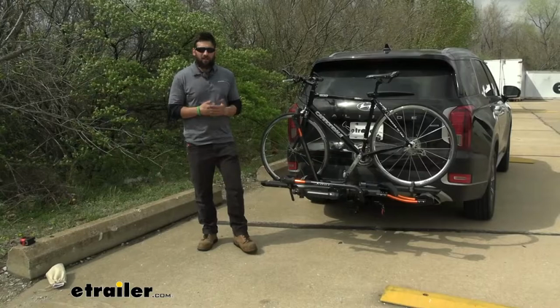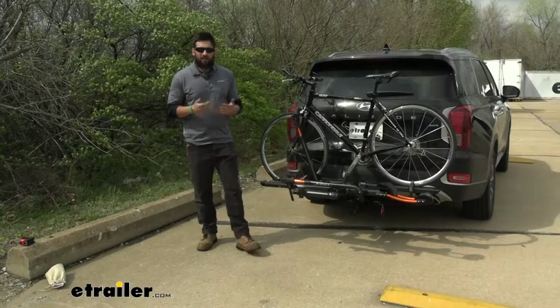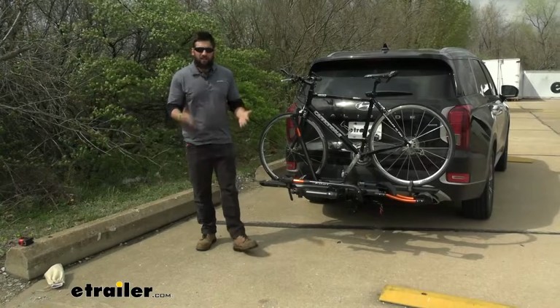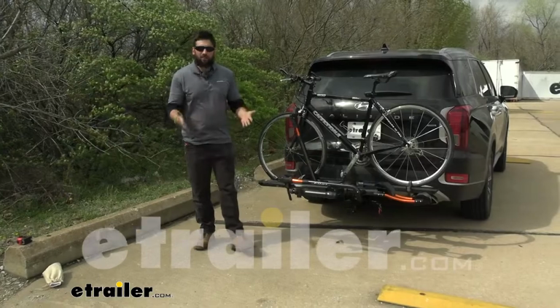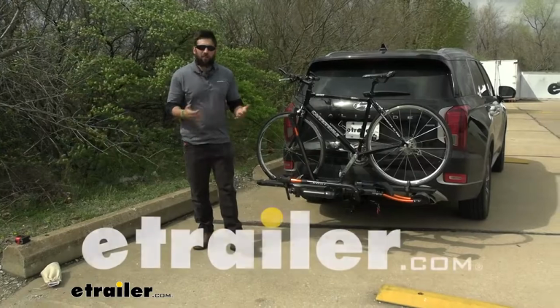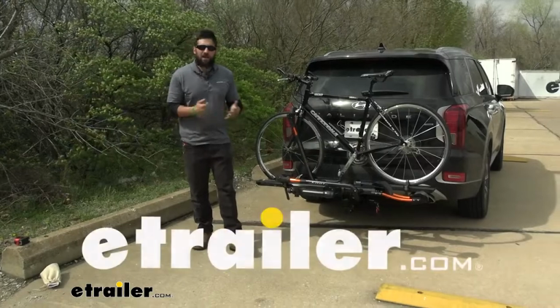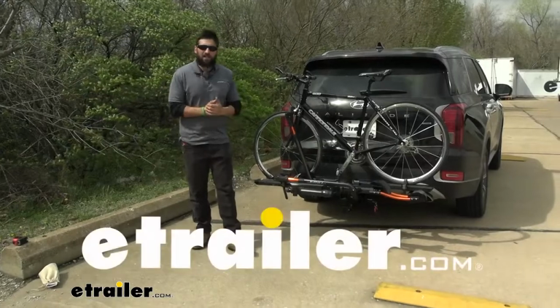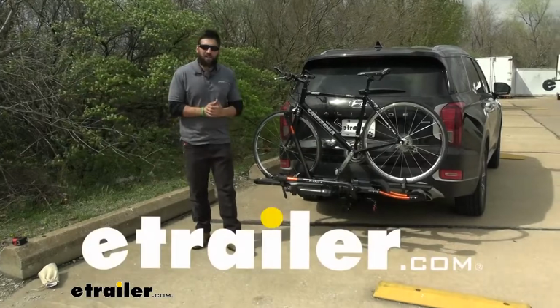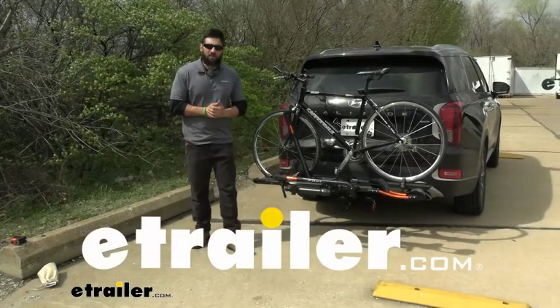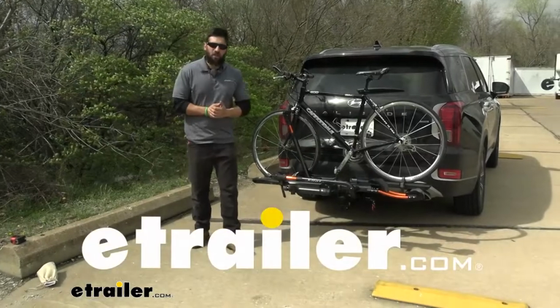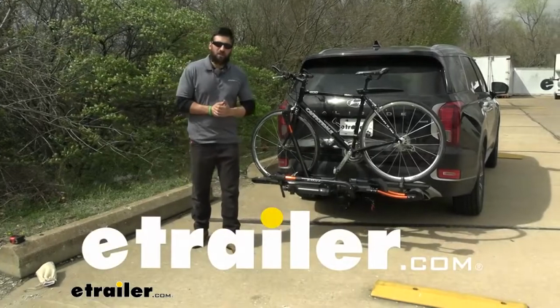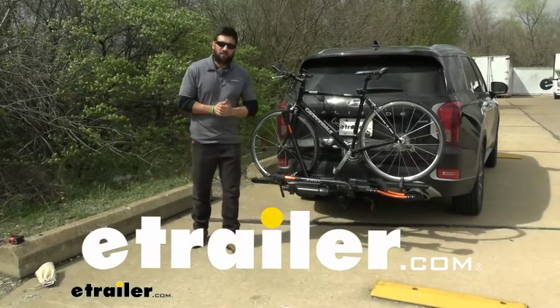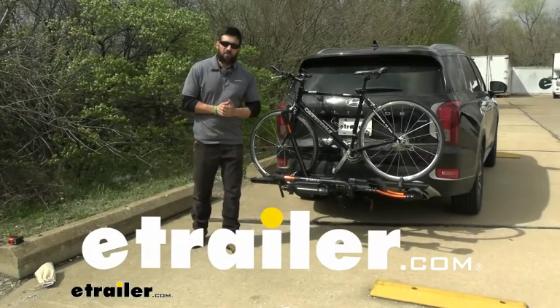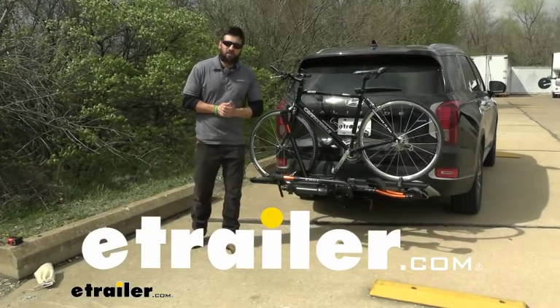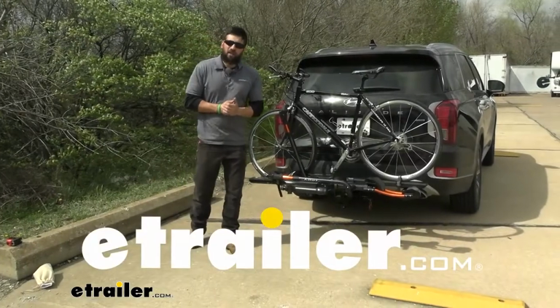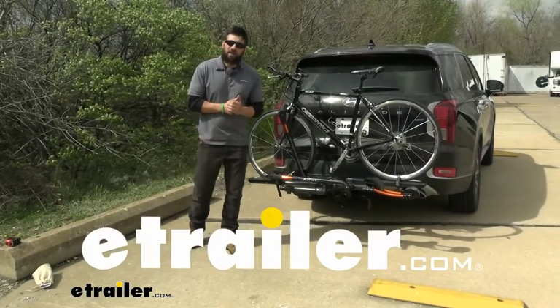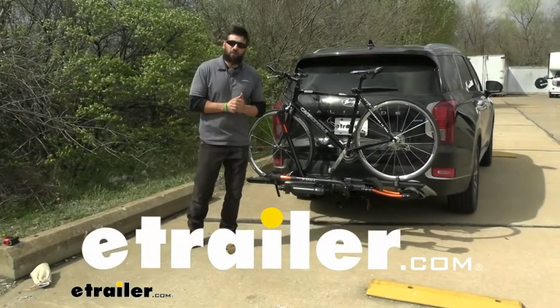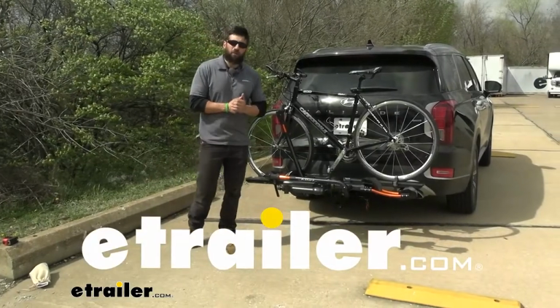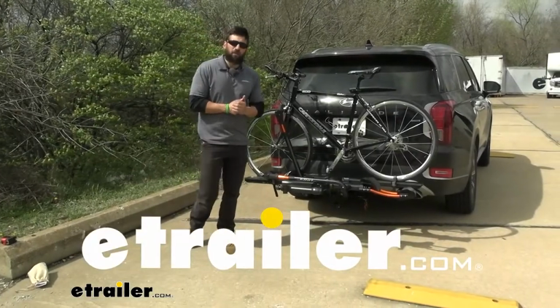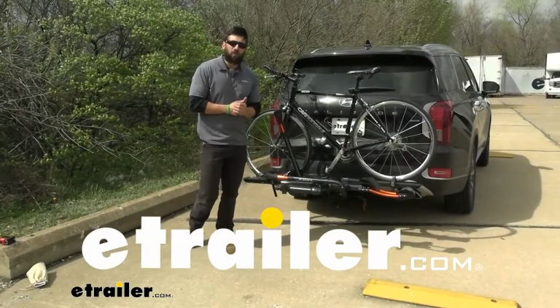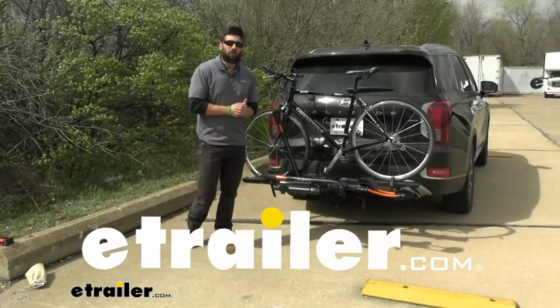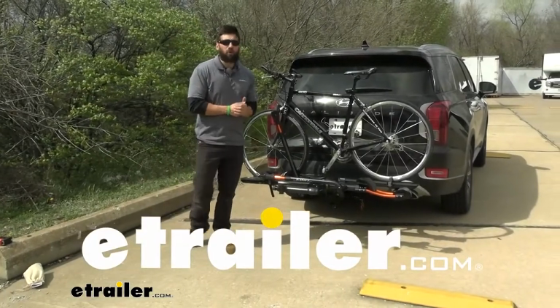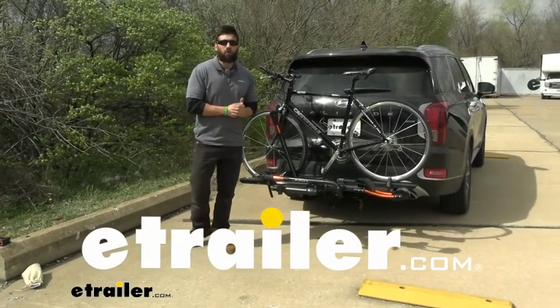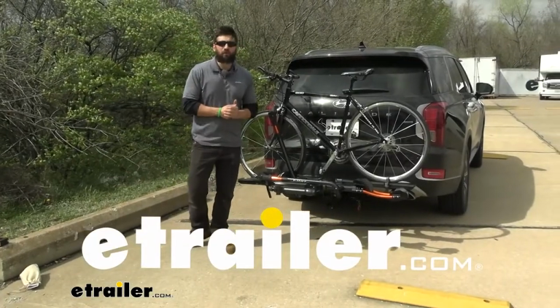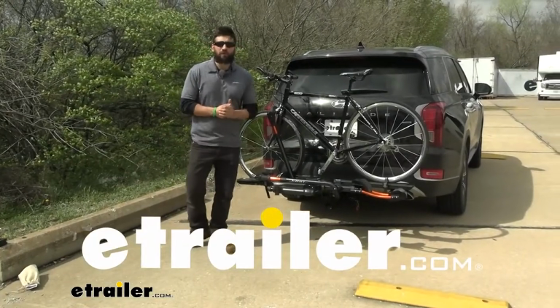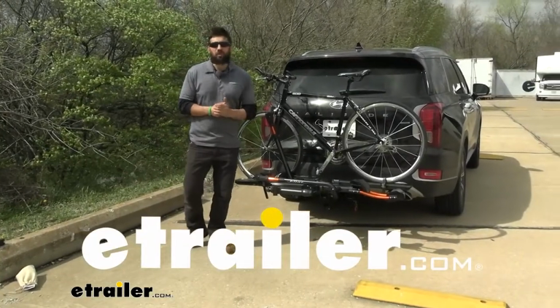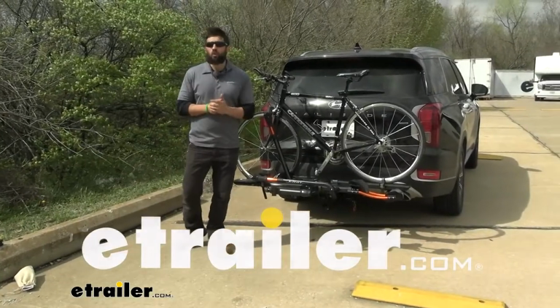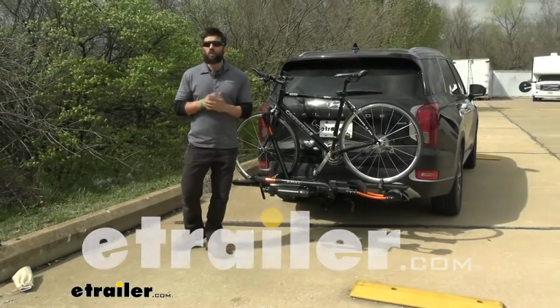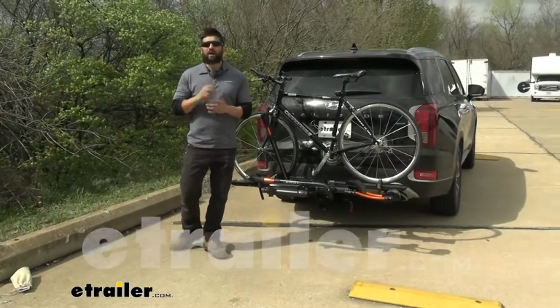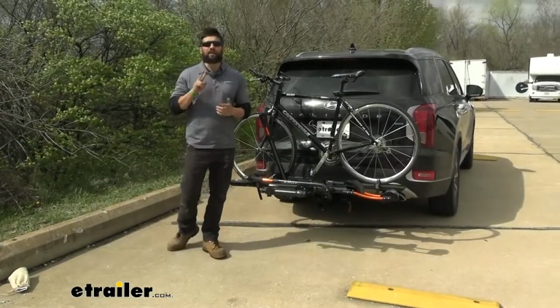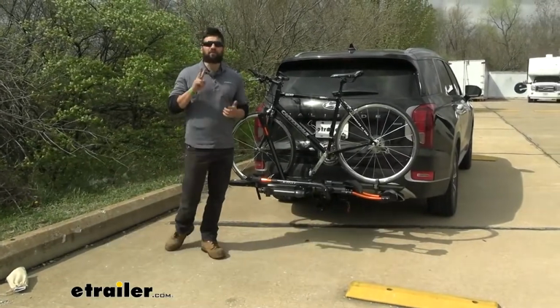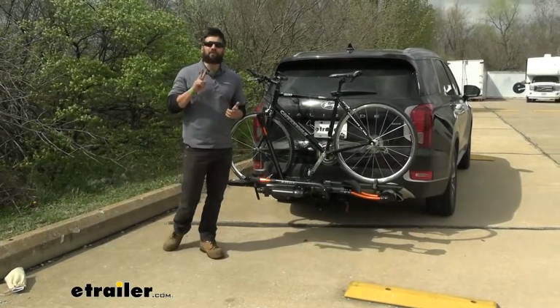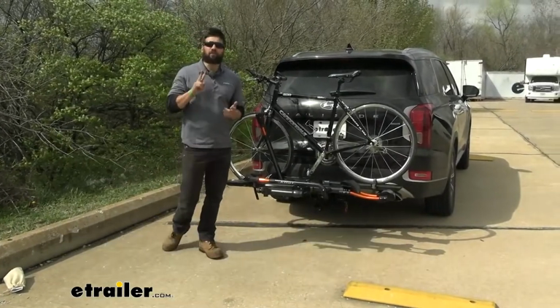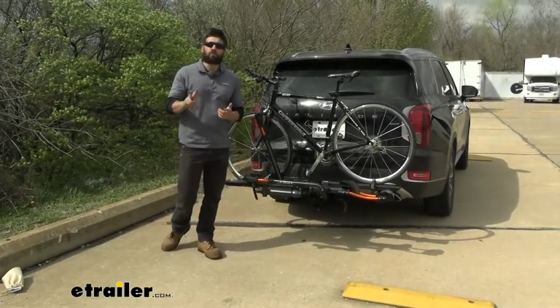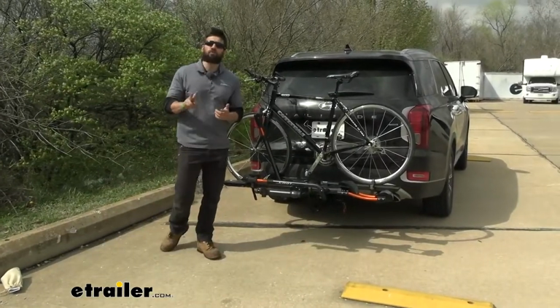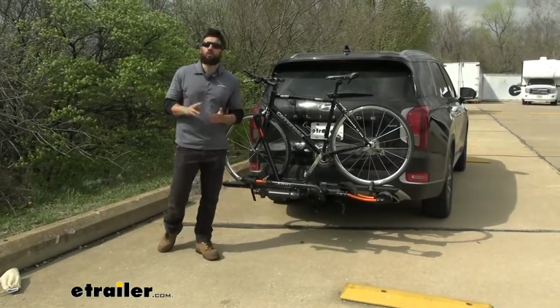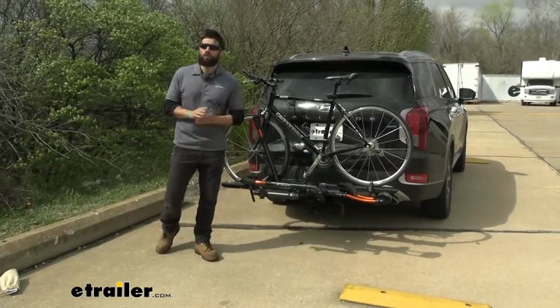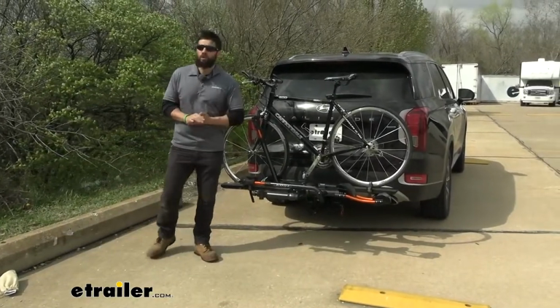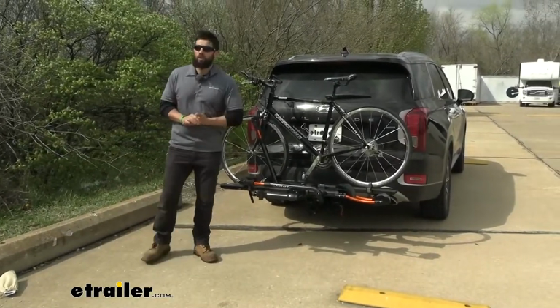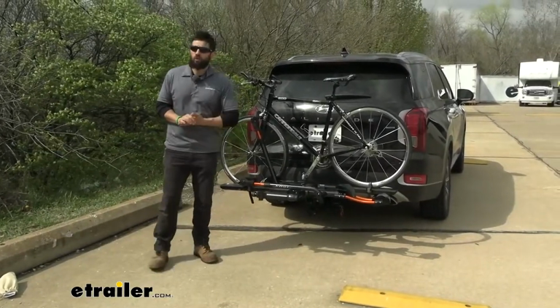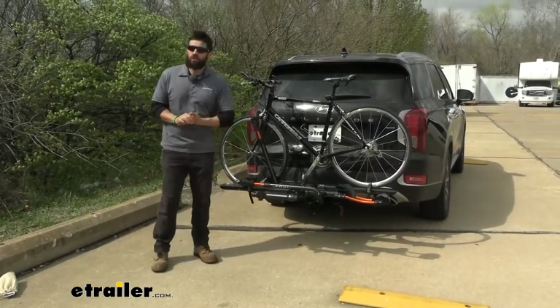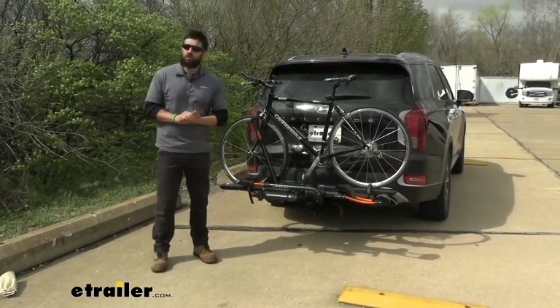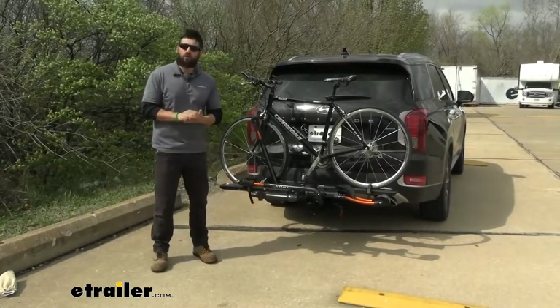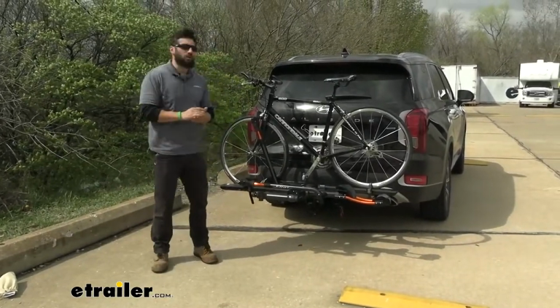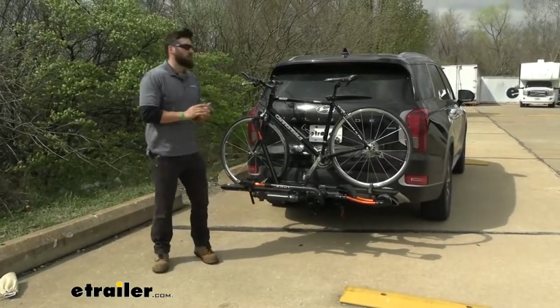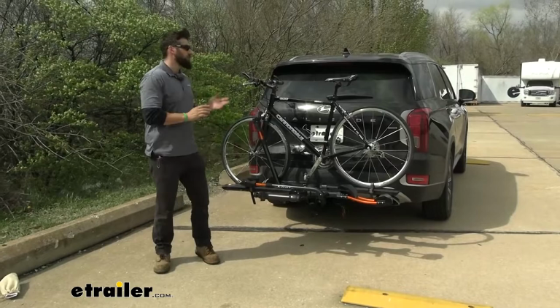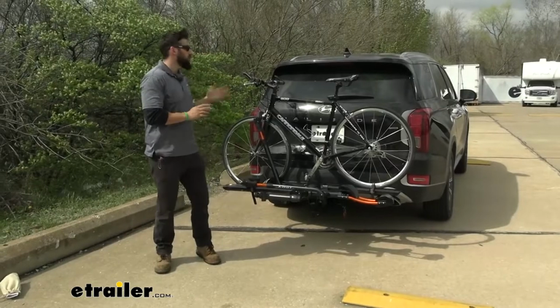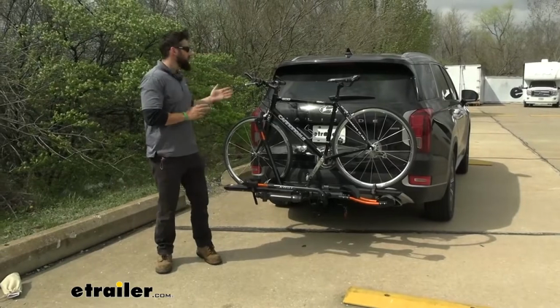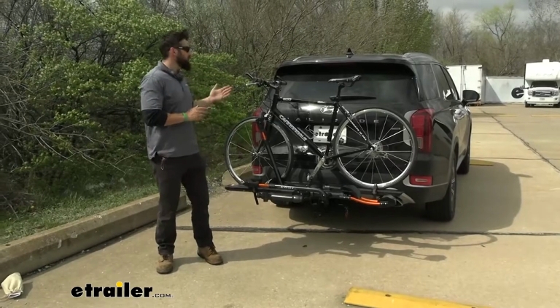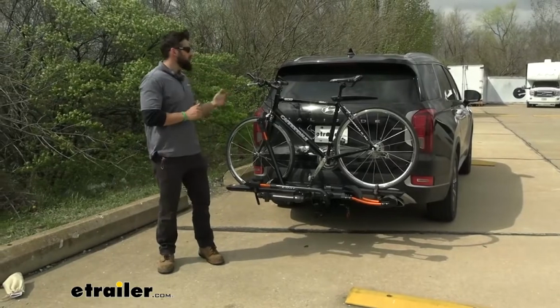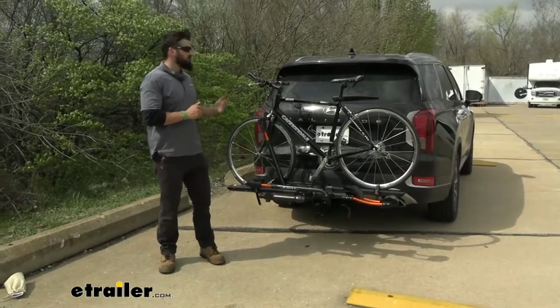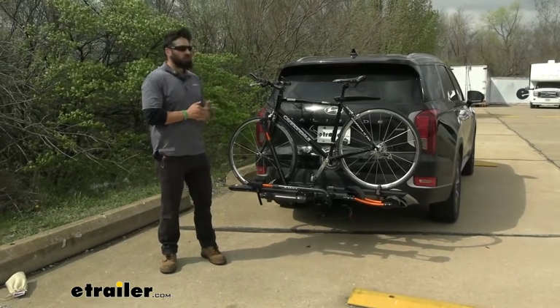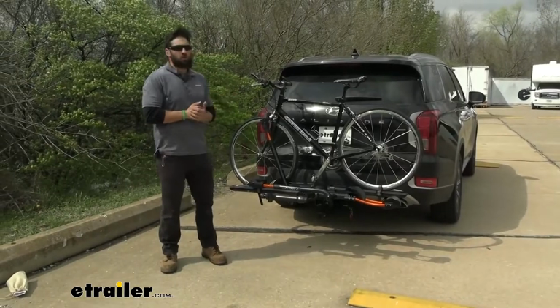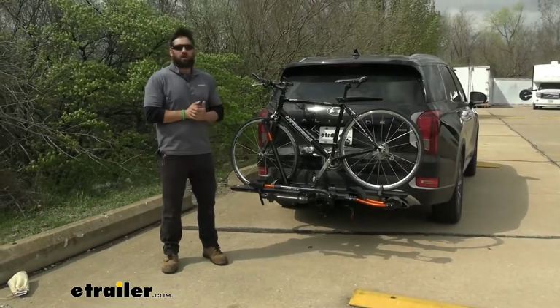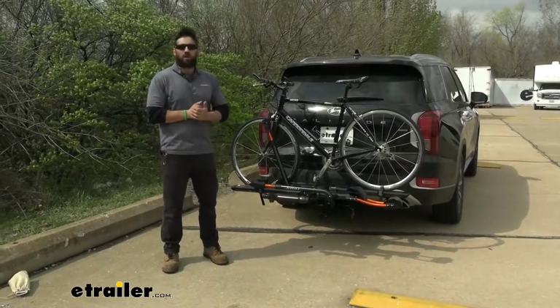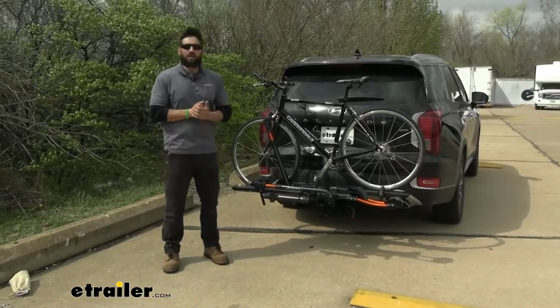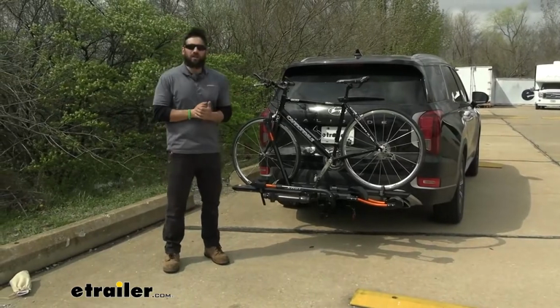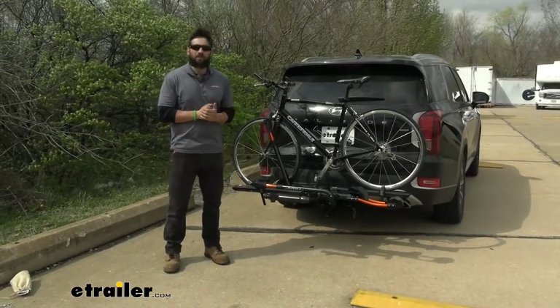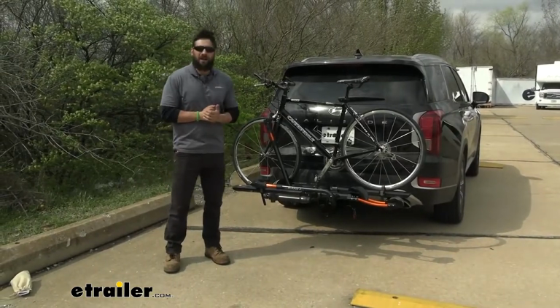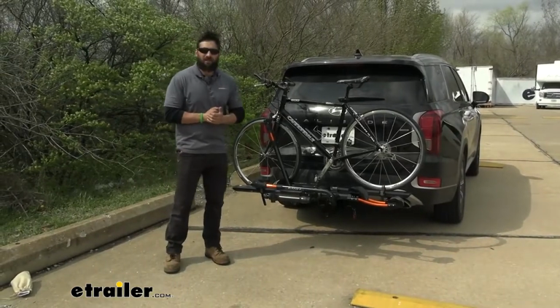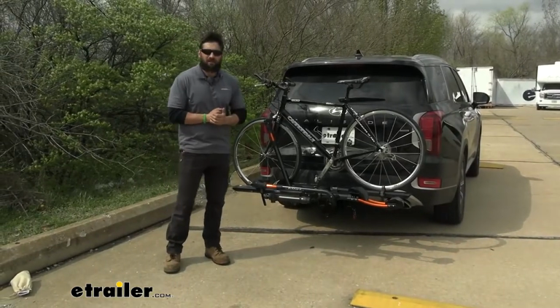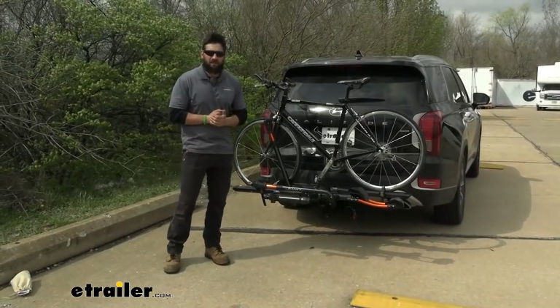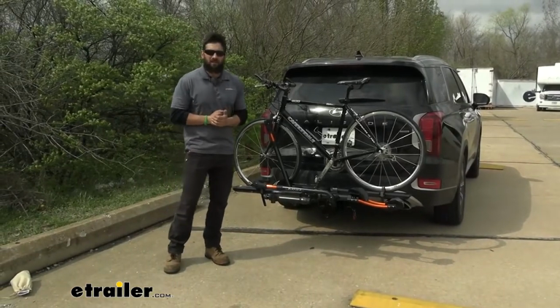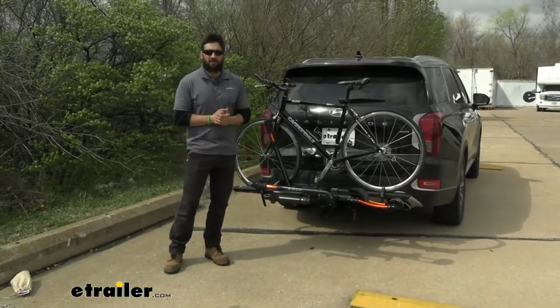Hey everybody, how's it going? Today we're going to be going over the Kuat Envy 2.0 here on our 2022 Hyundai Palisade.